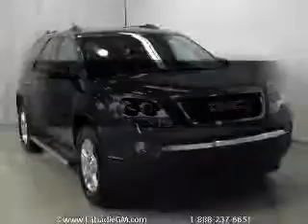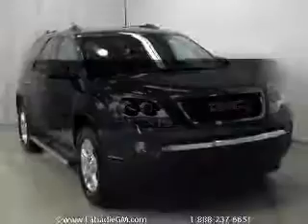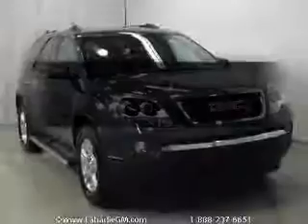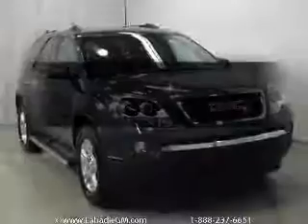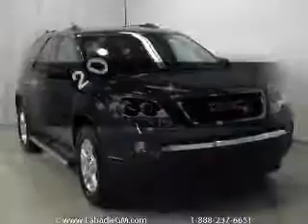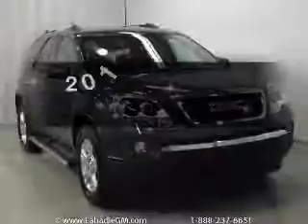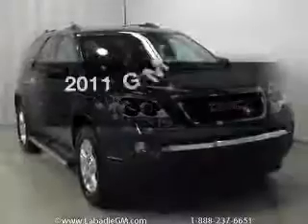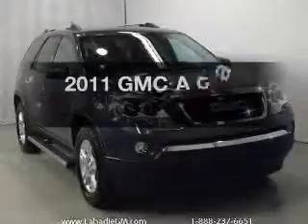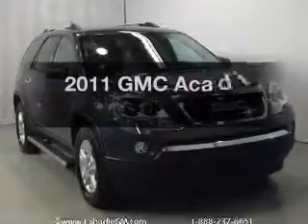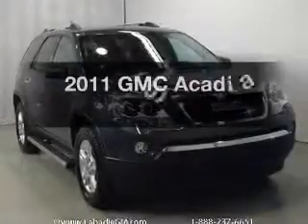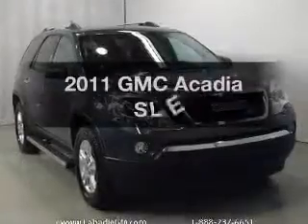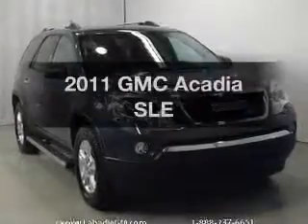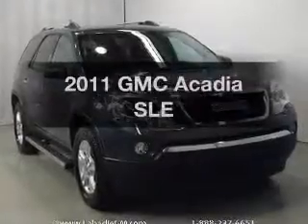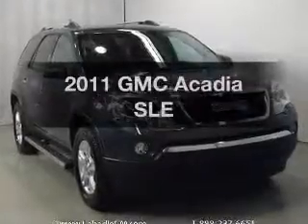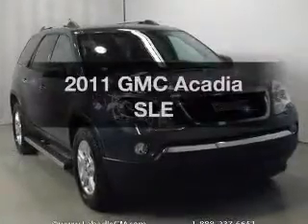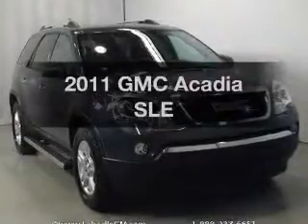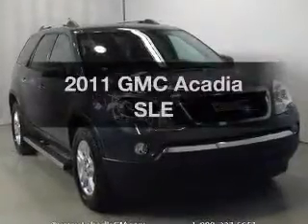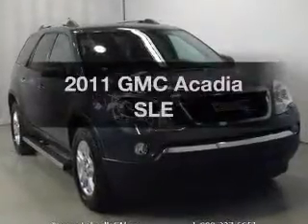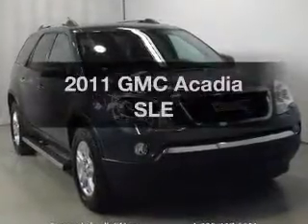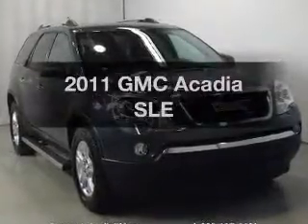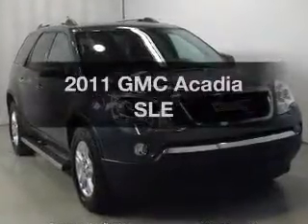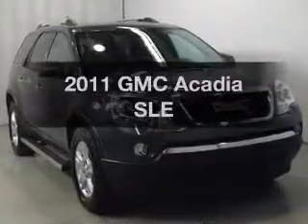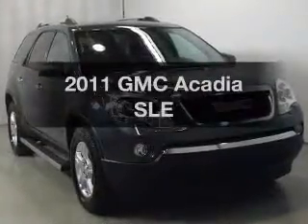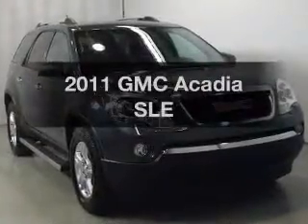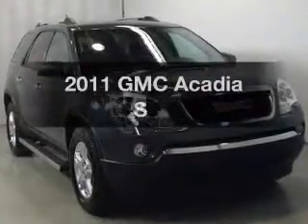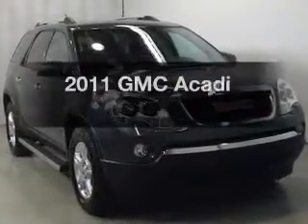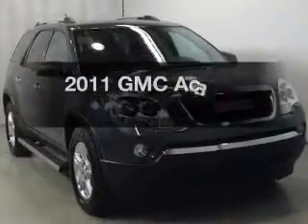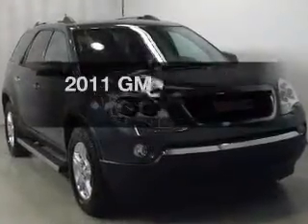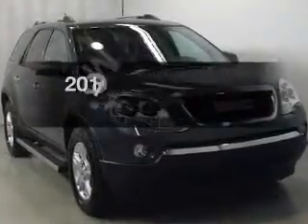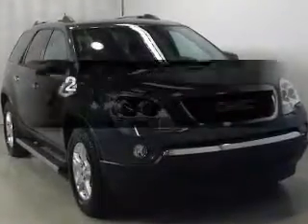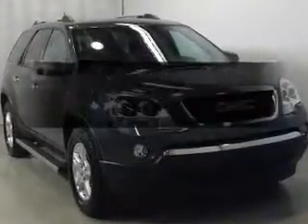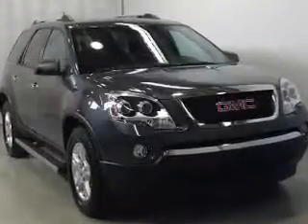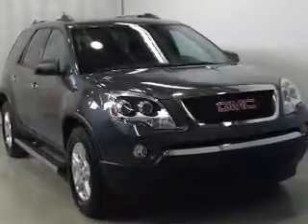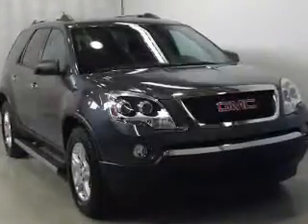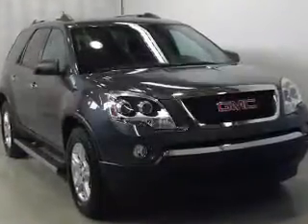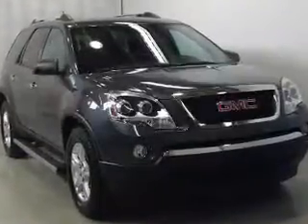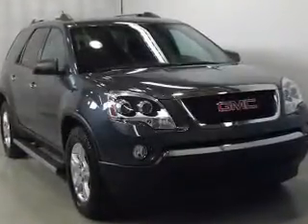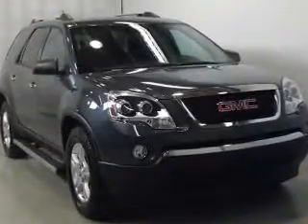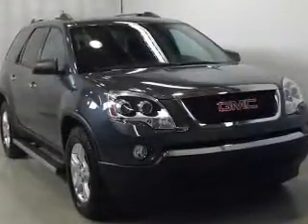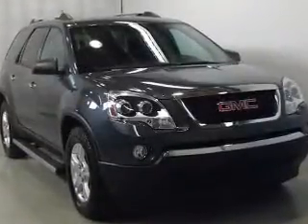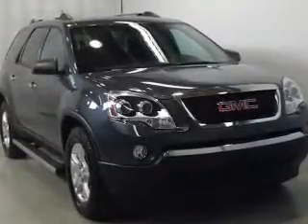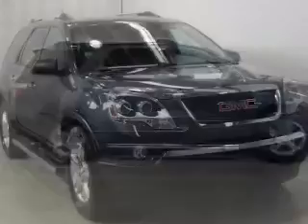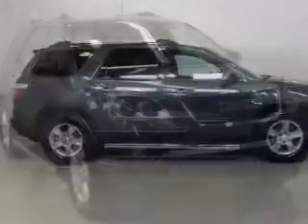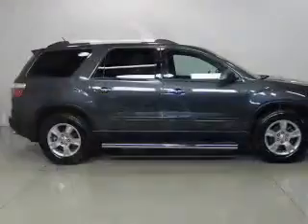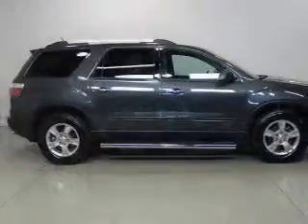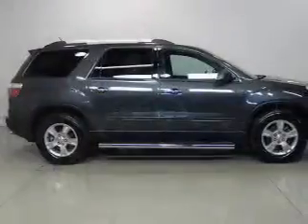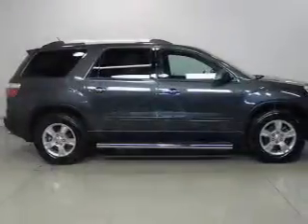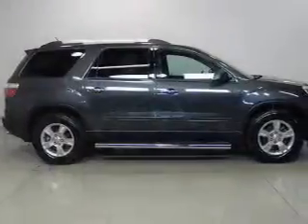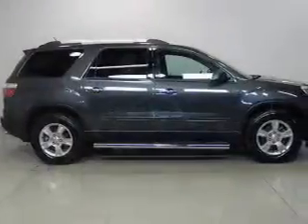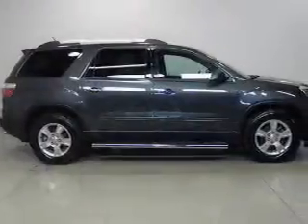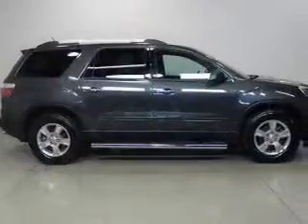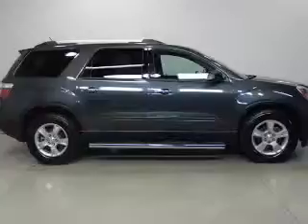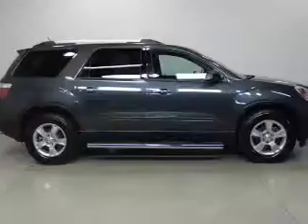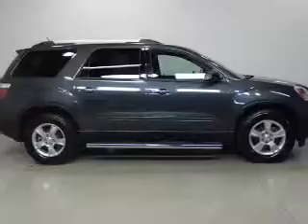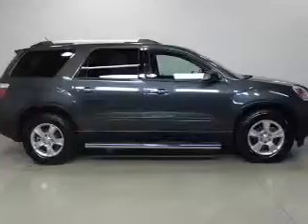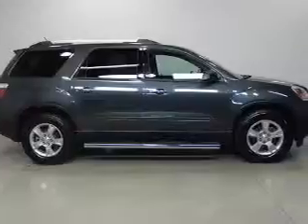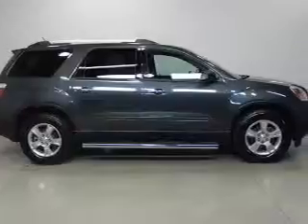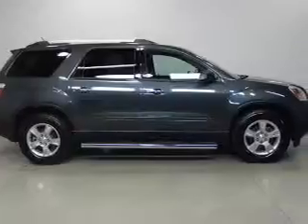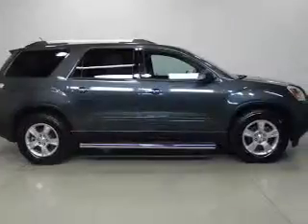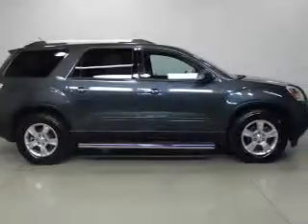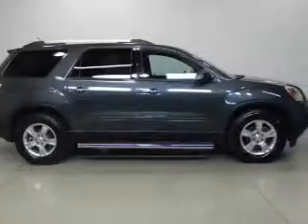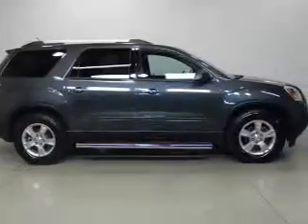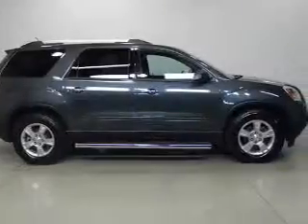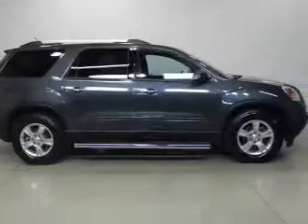Check out this 2011 GMC Acadia. If you're looking for a first-rate auto, this one could be yours today.